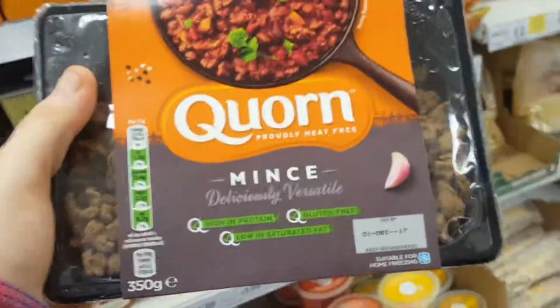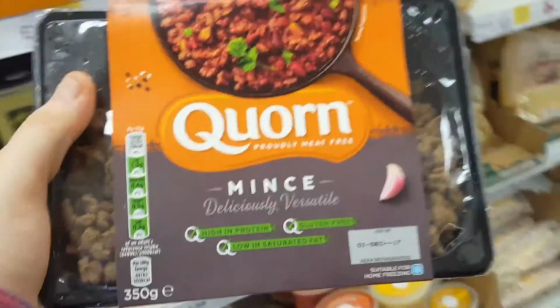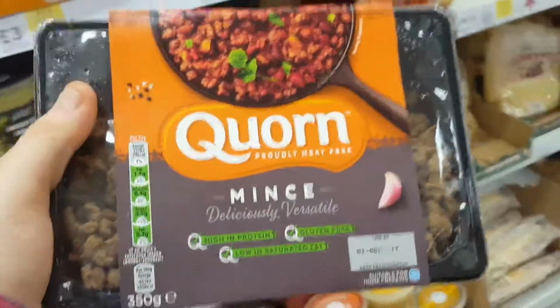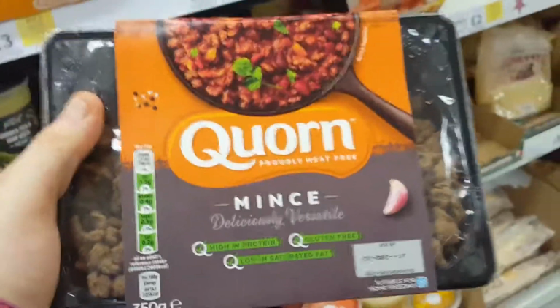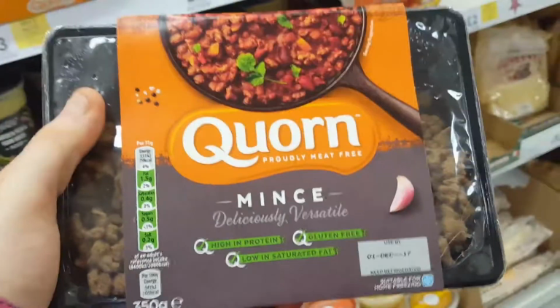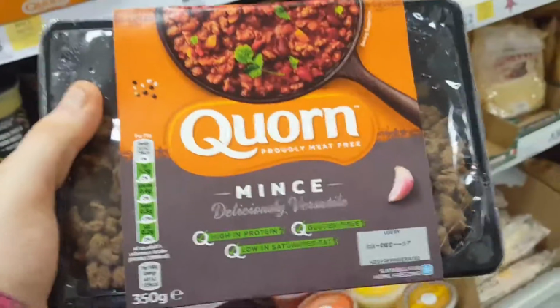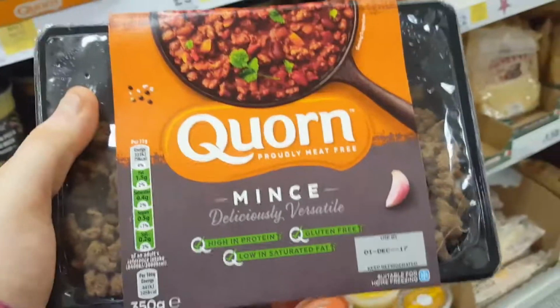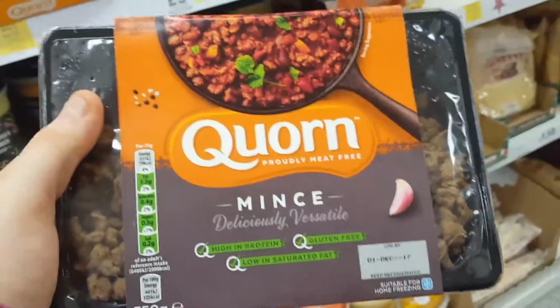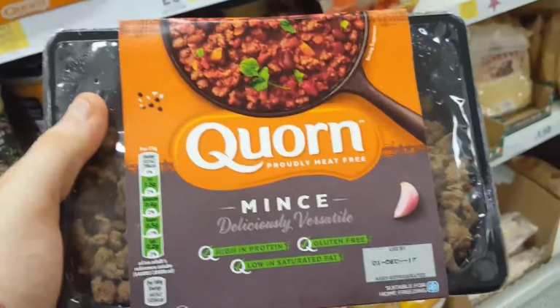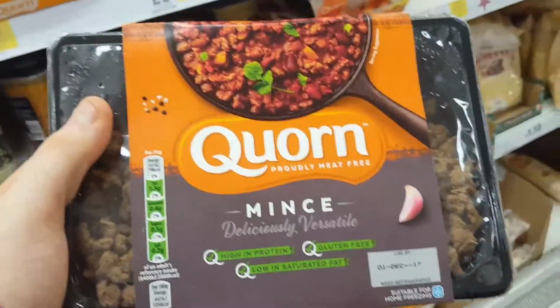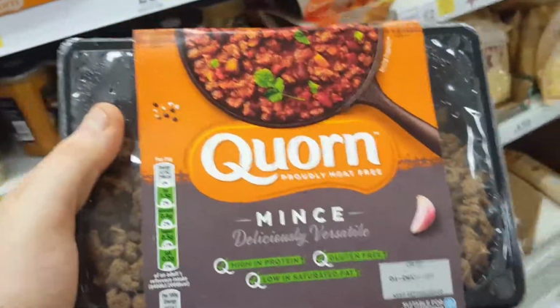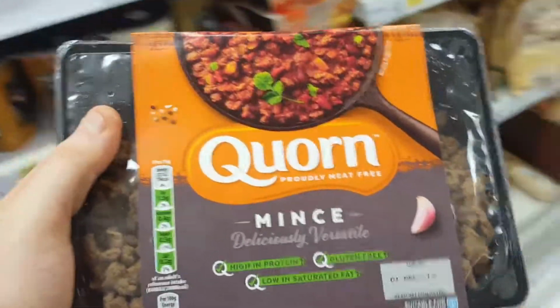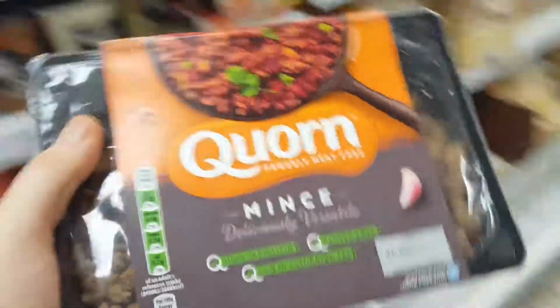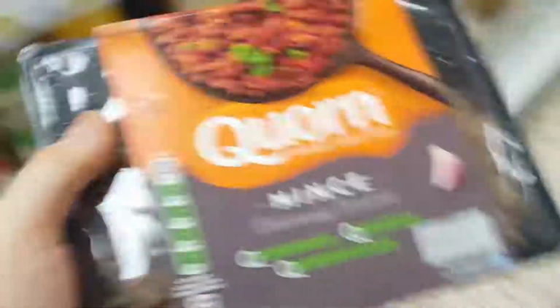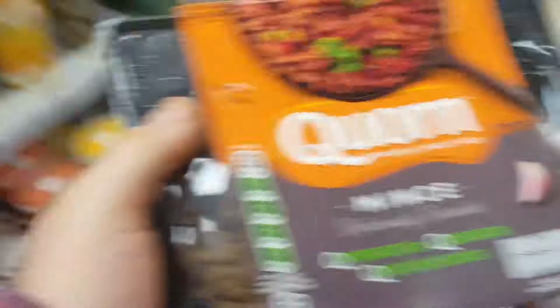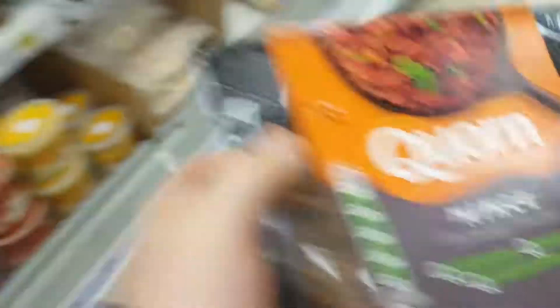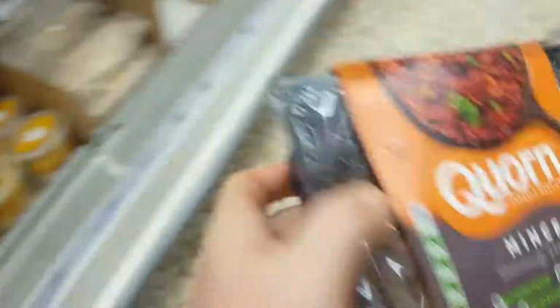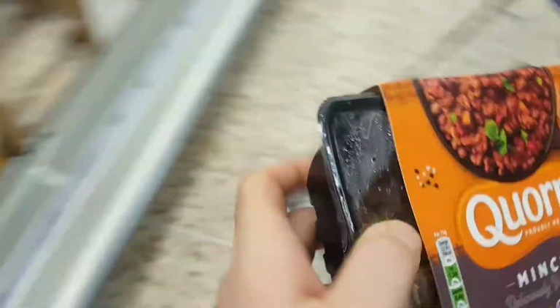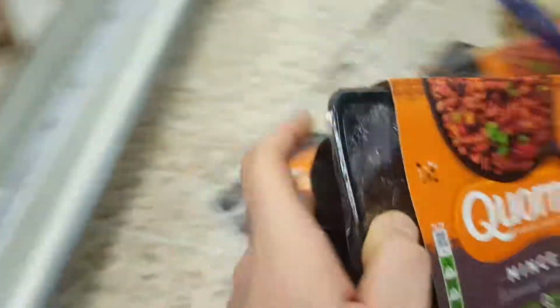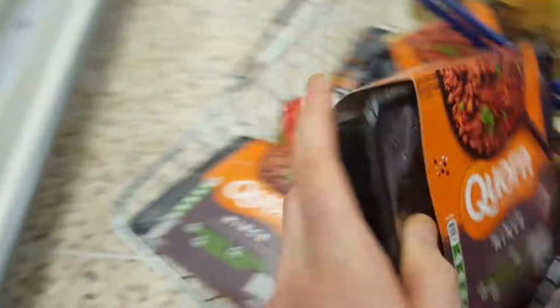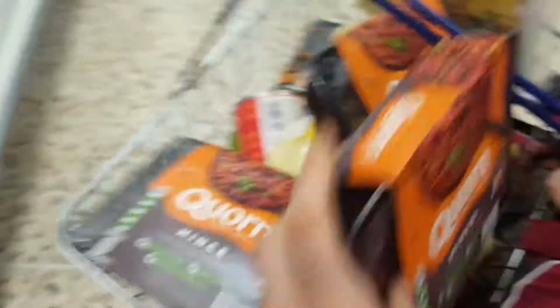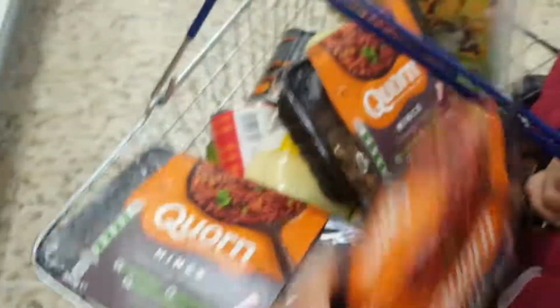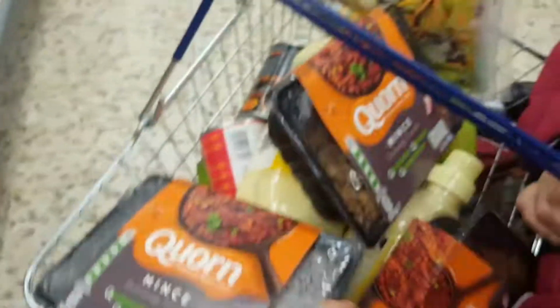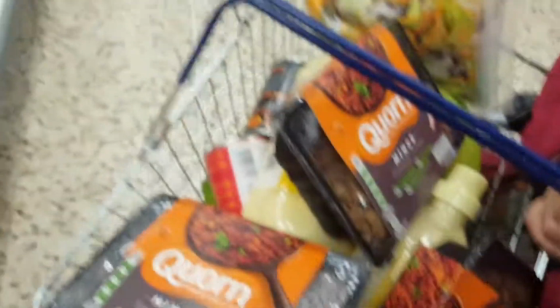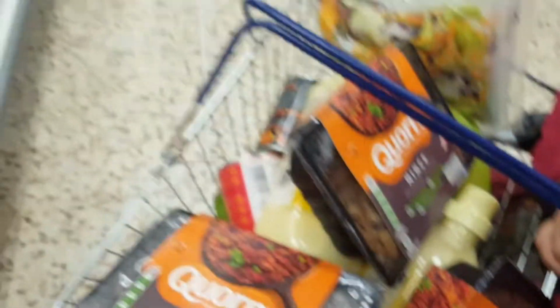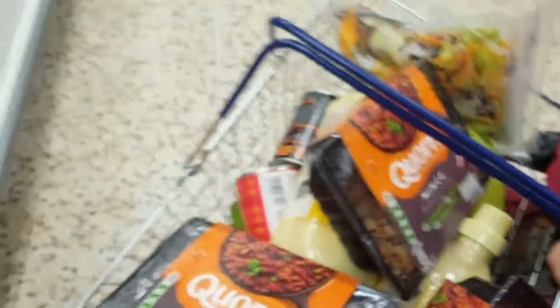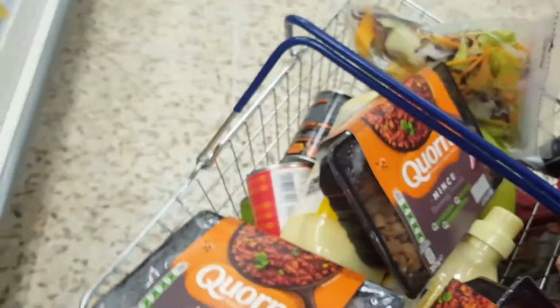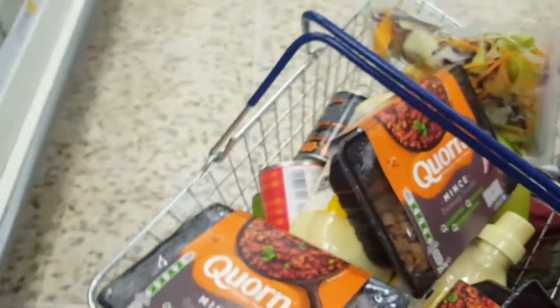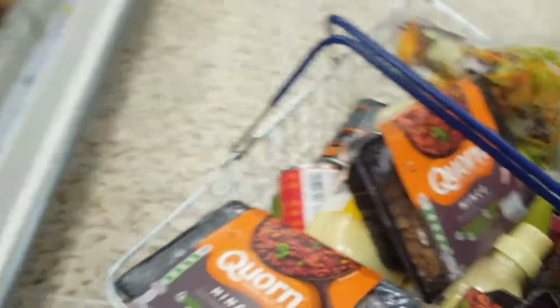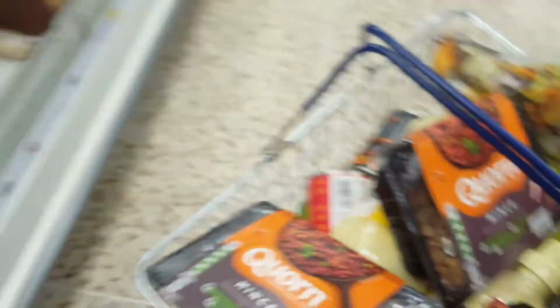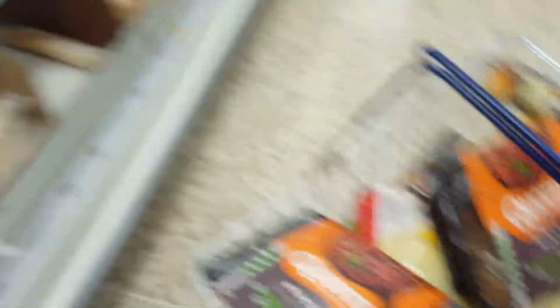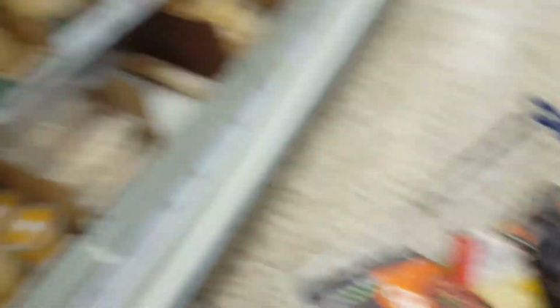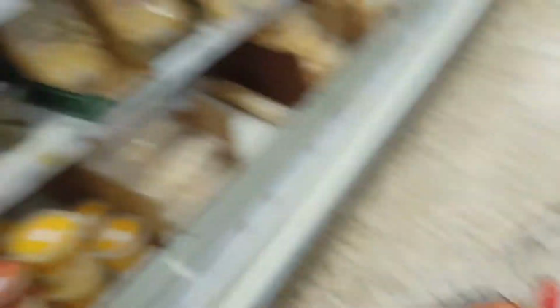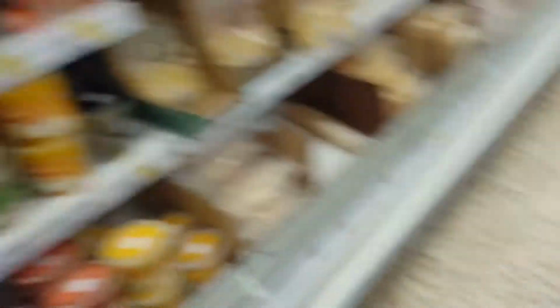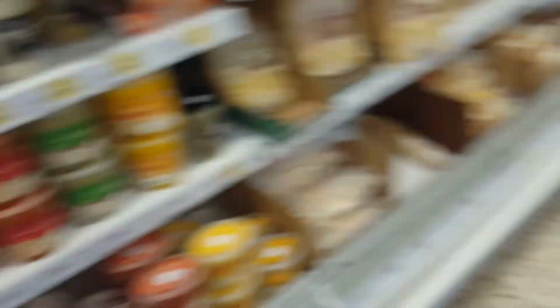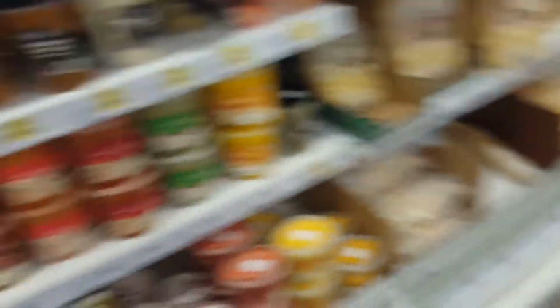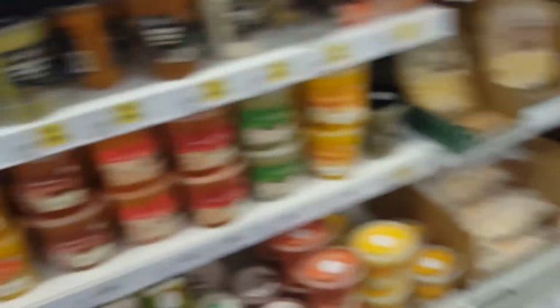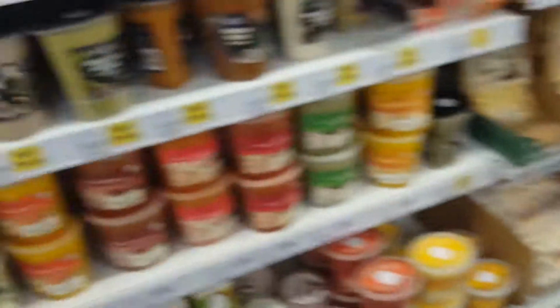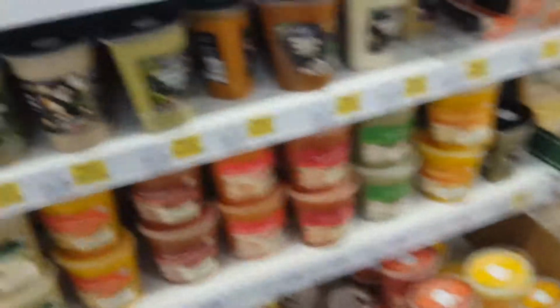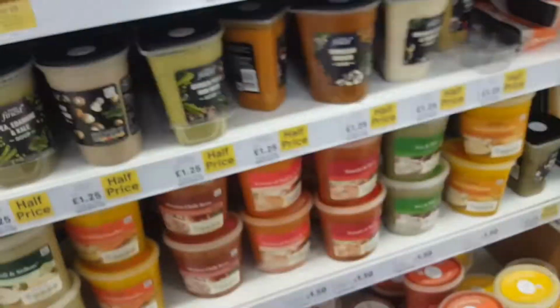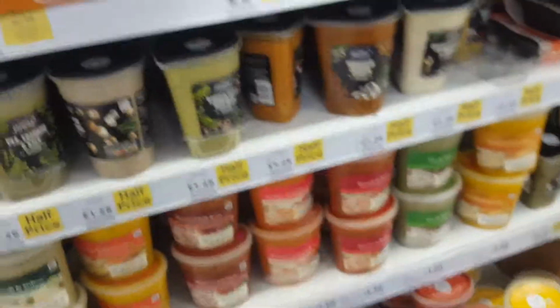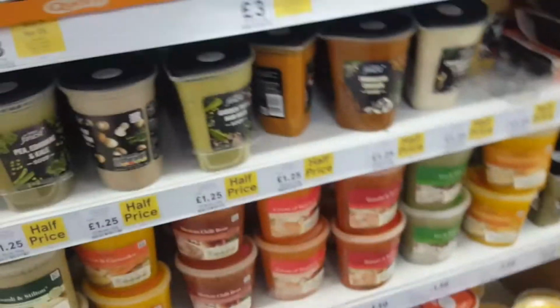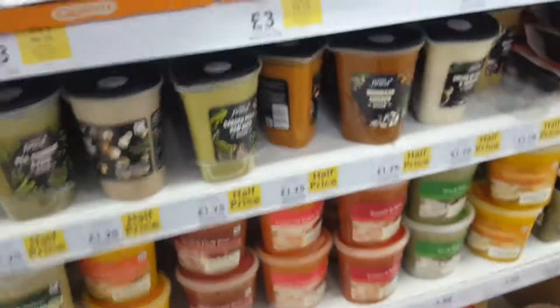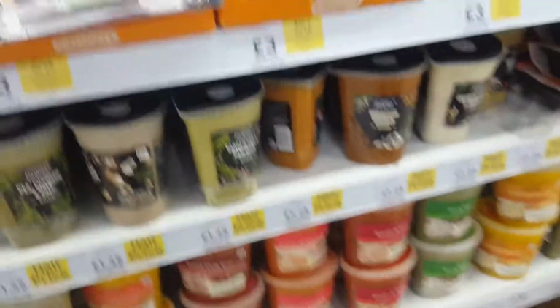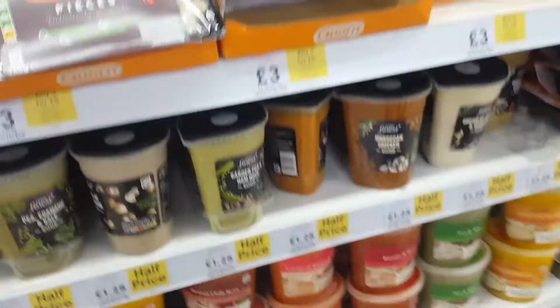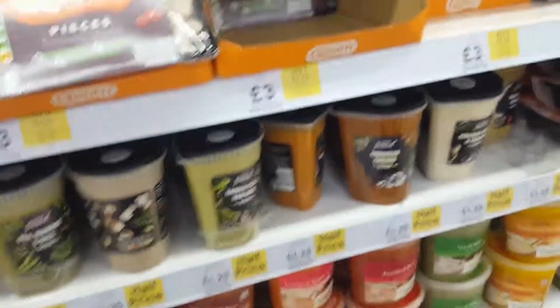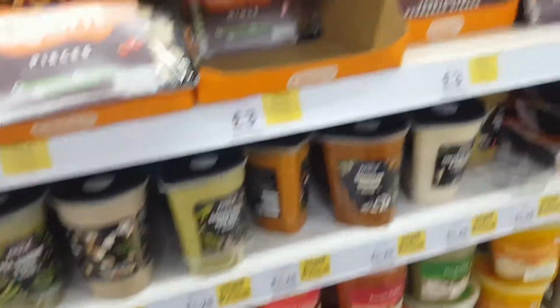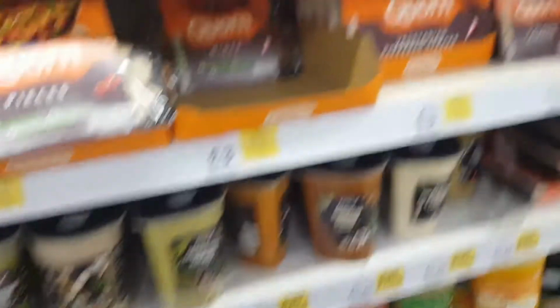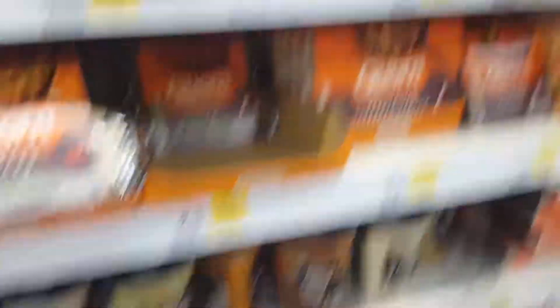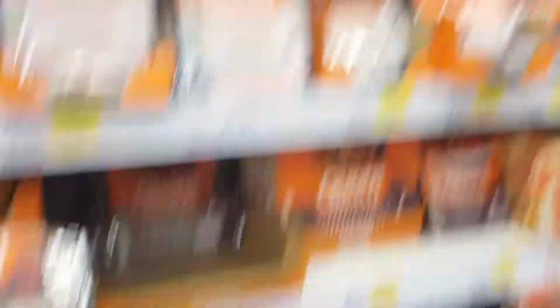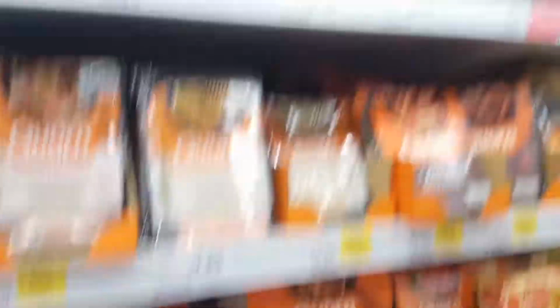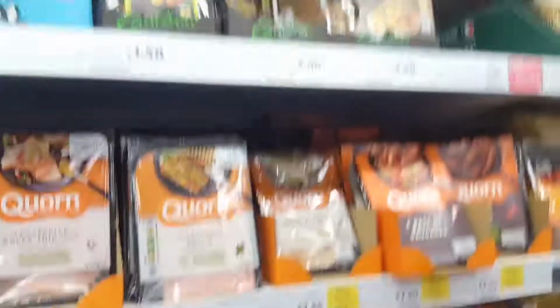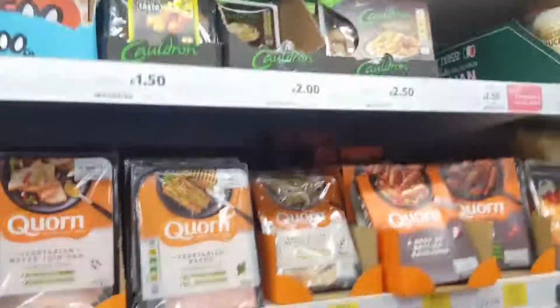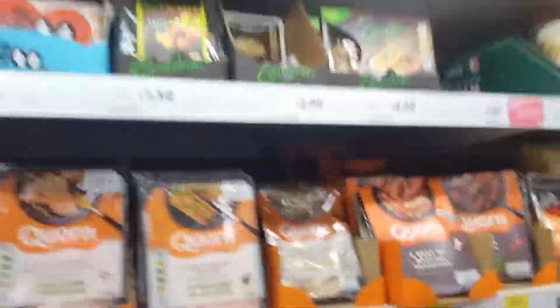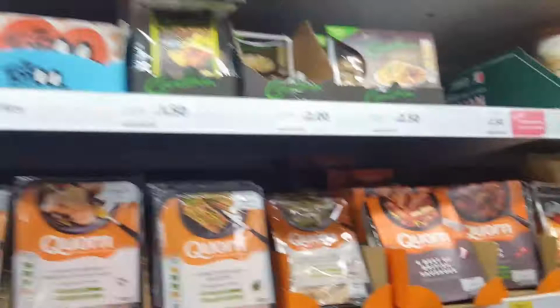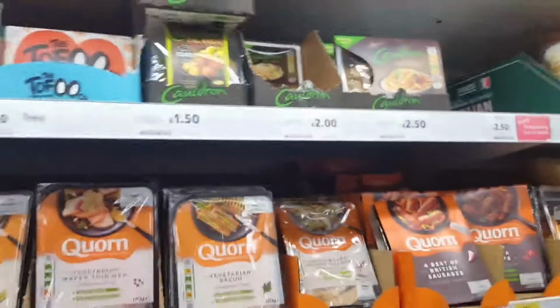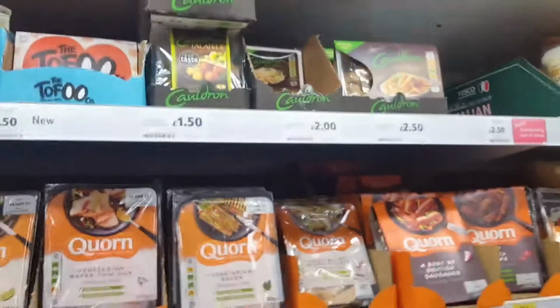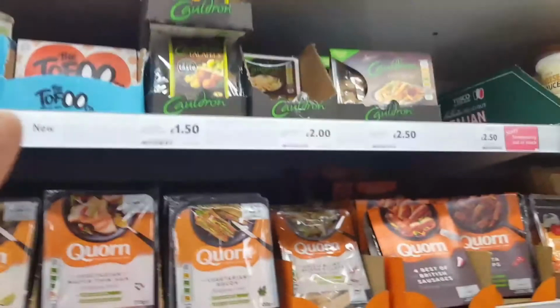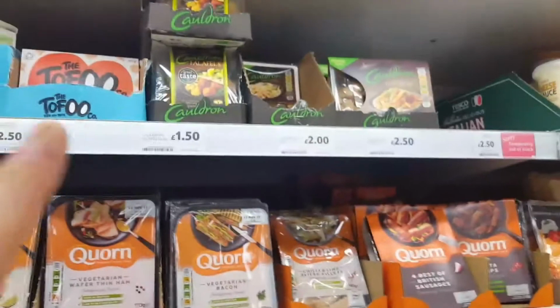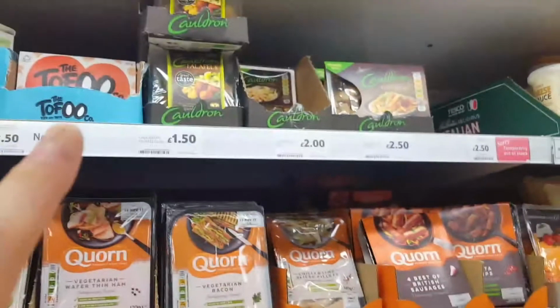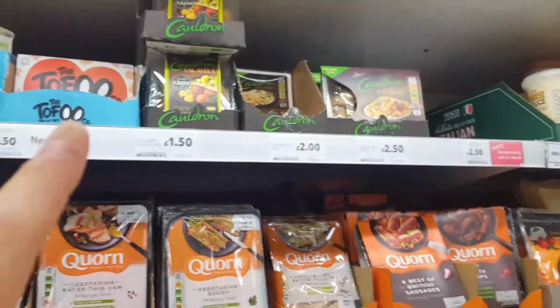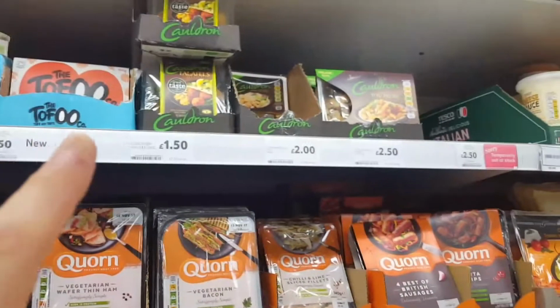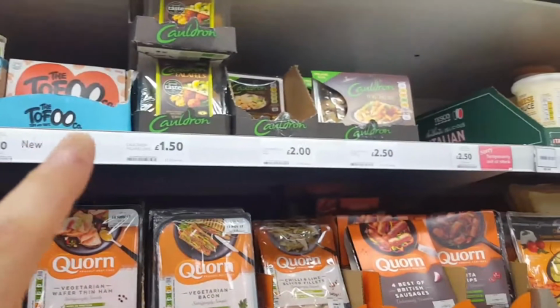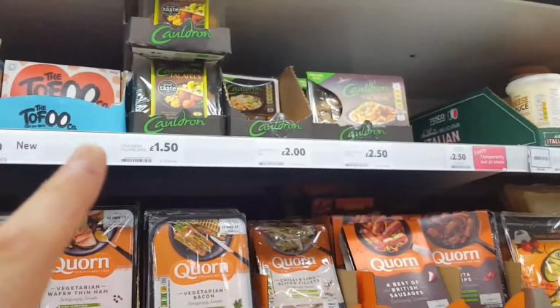Three for five pounds actually works out about two pounds cheaper than buying them individually, so you save around two pounds with that deal.